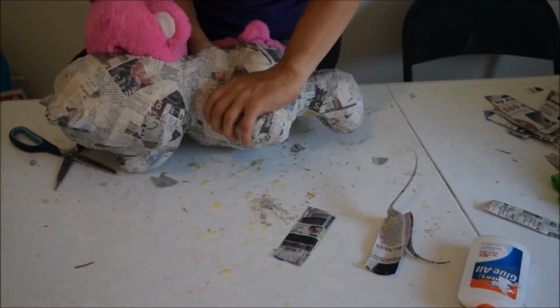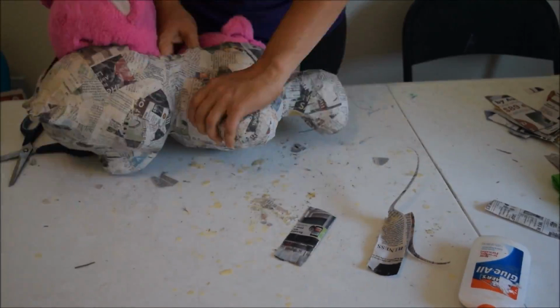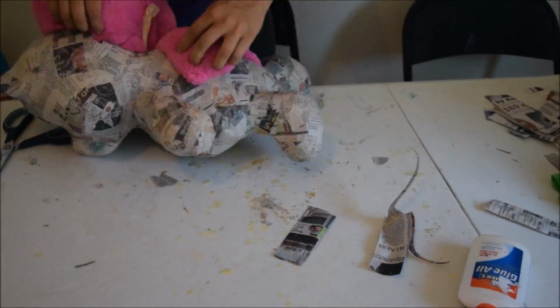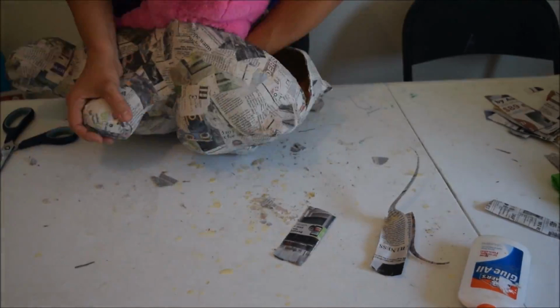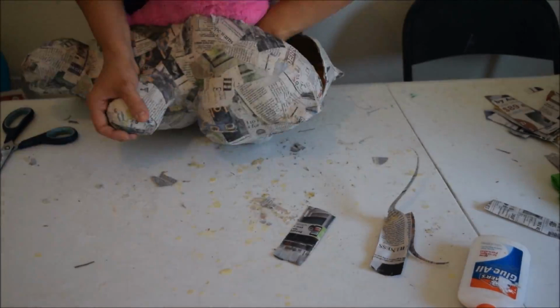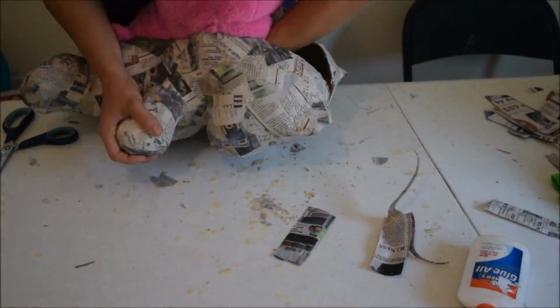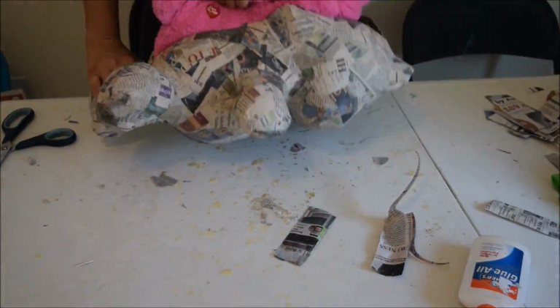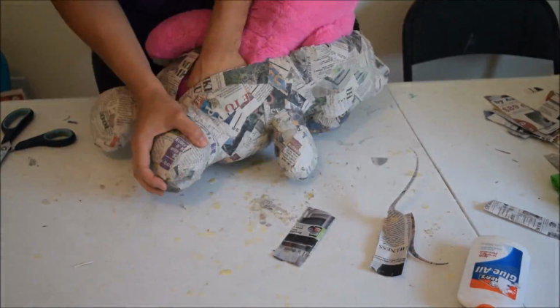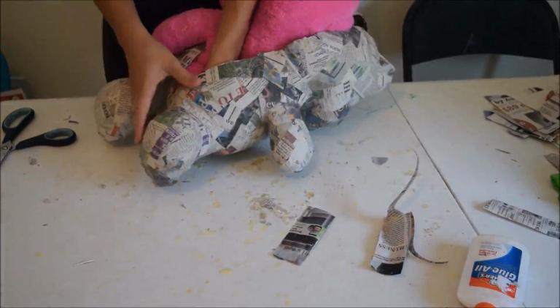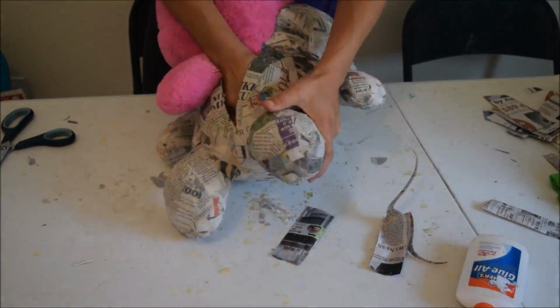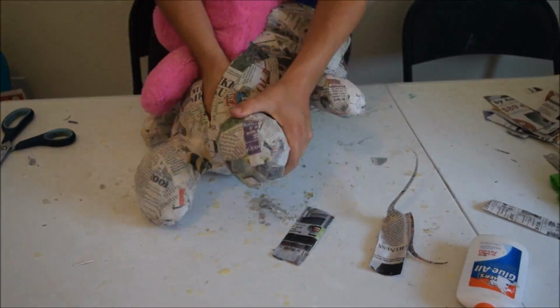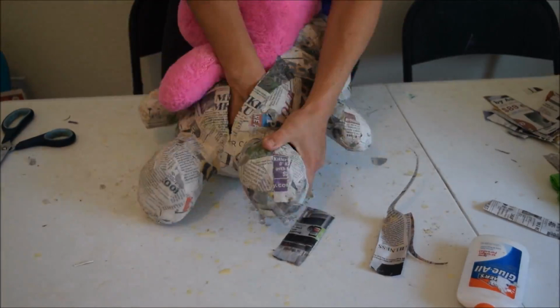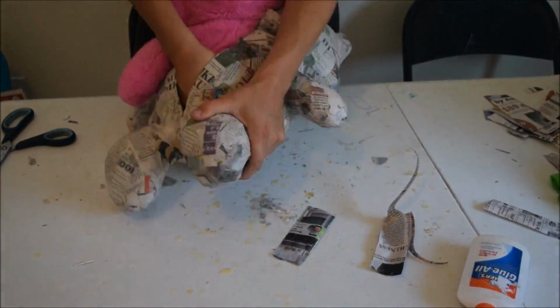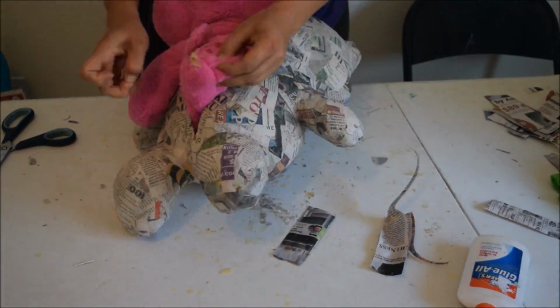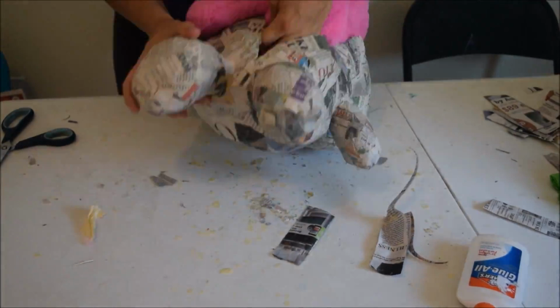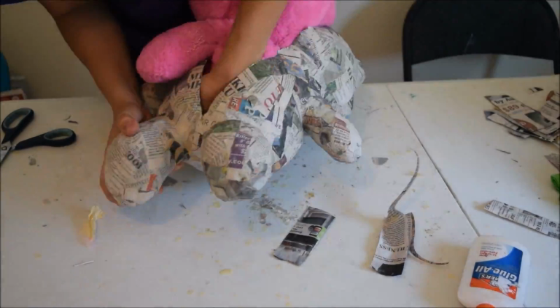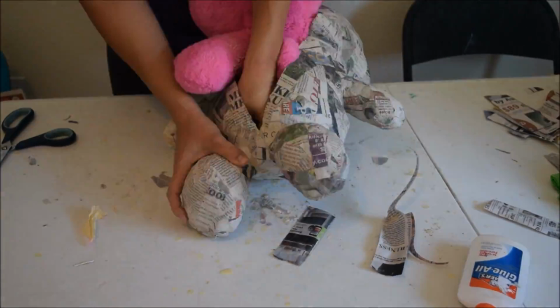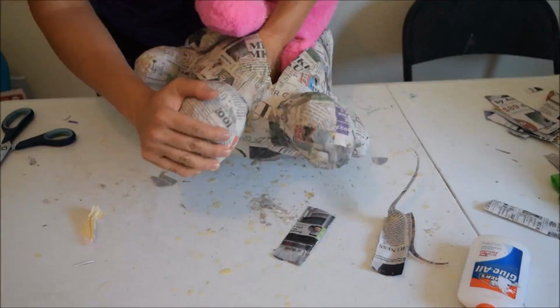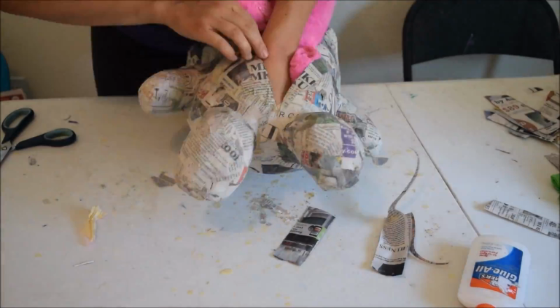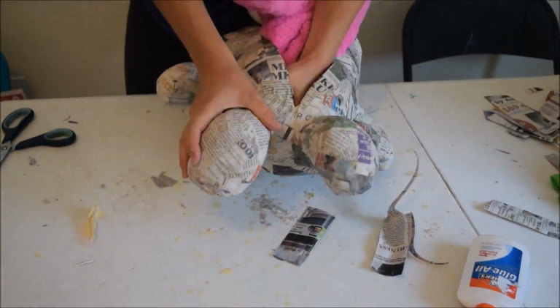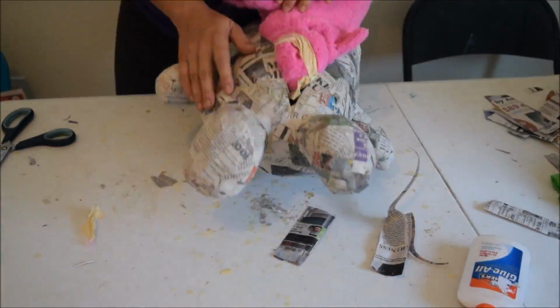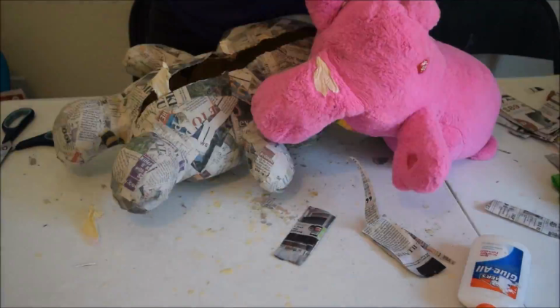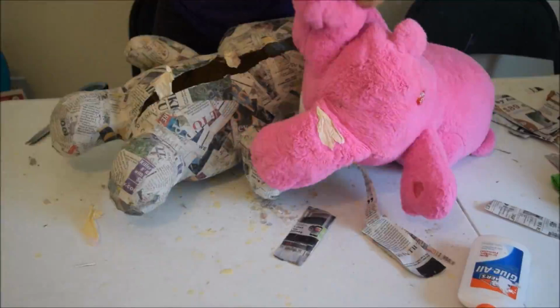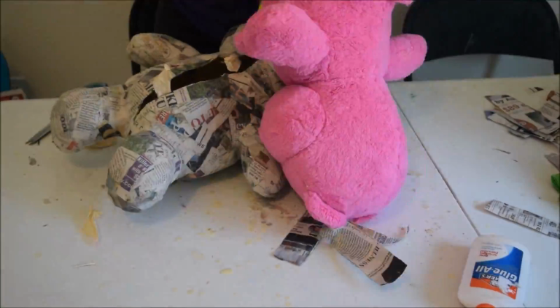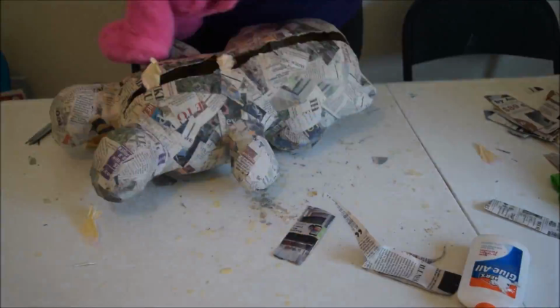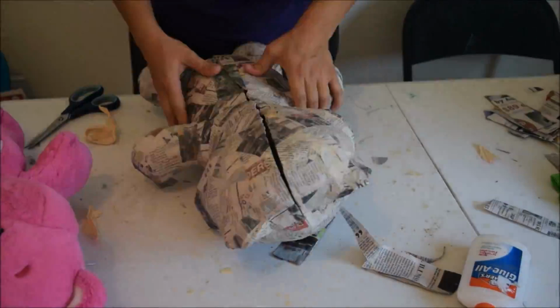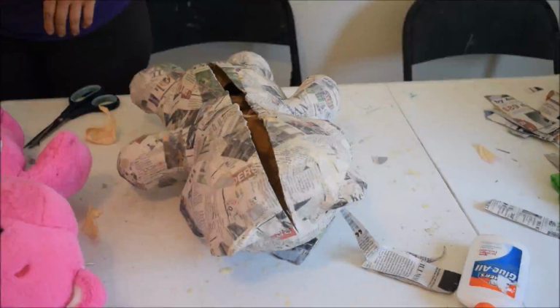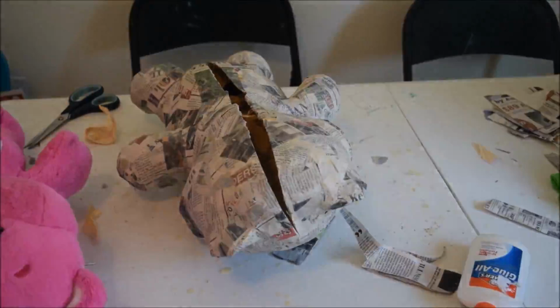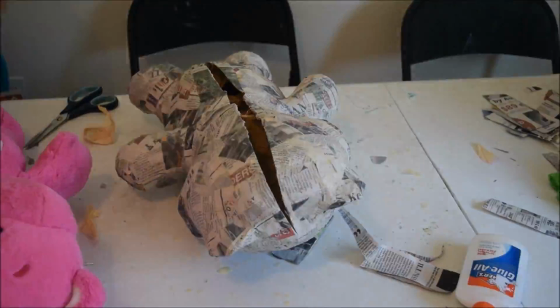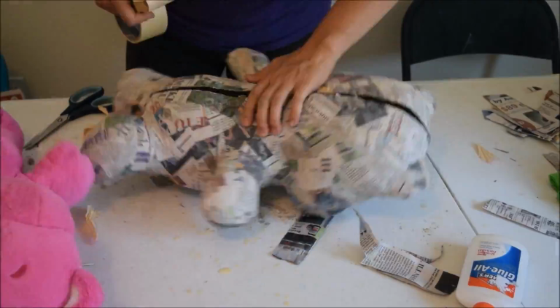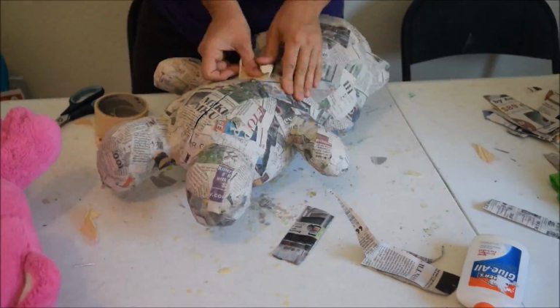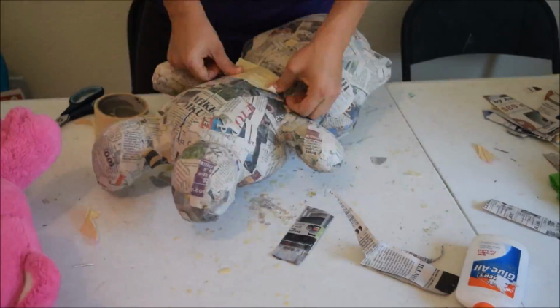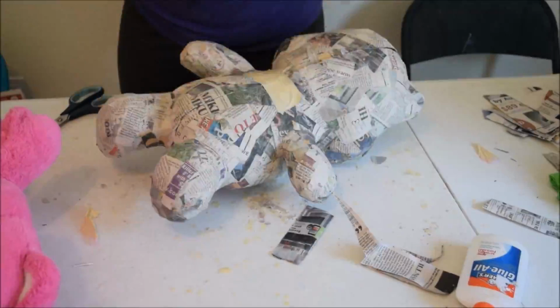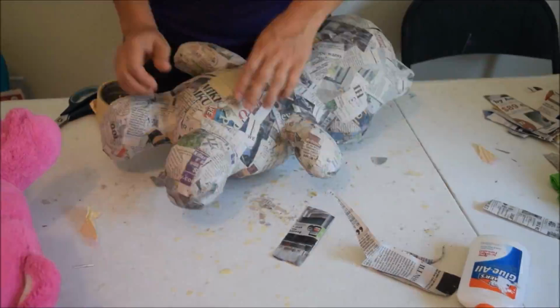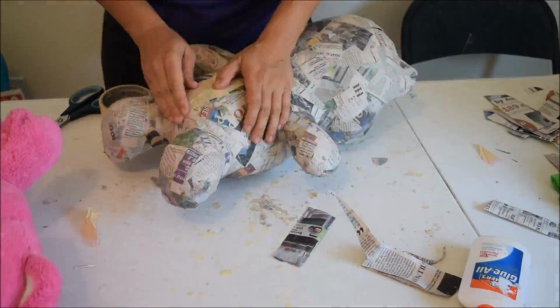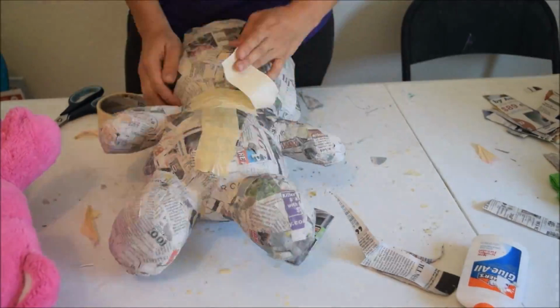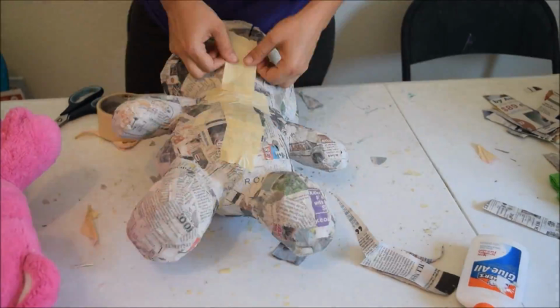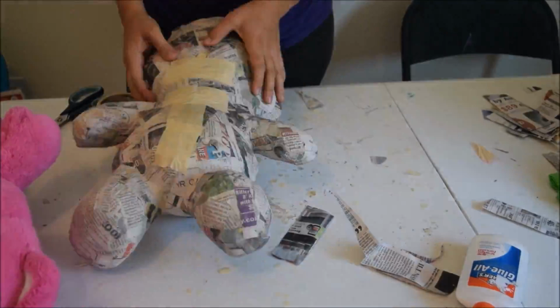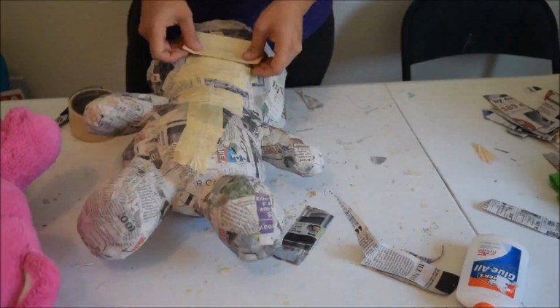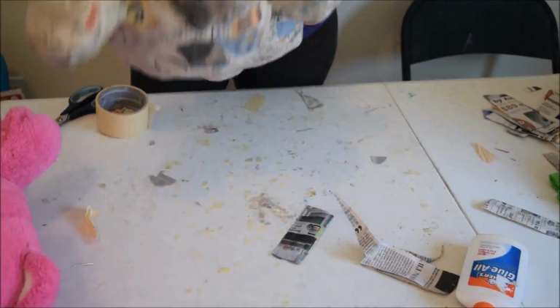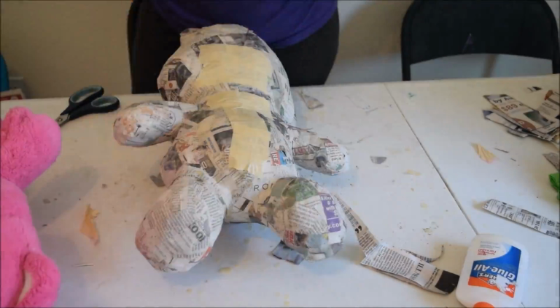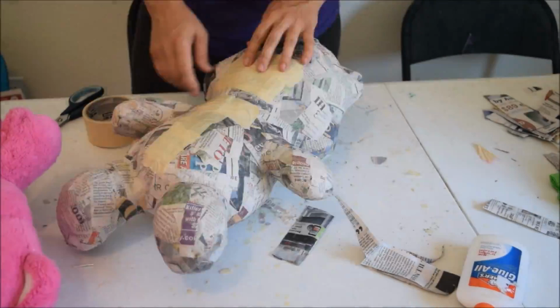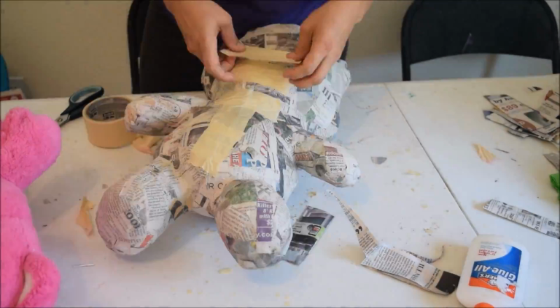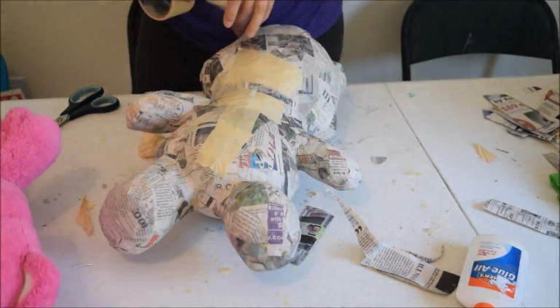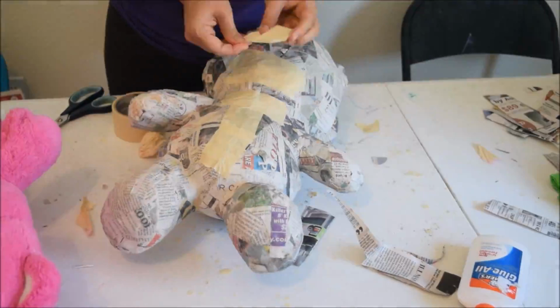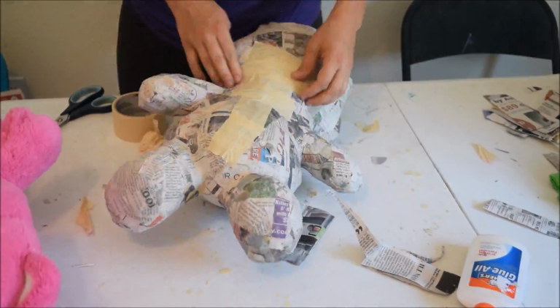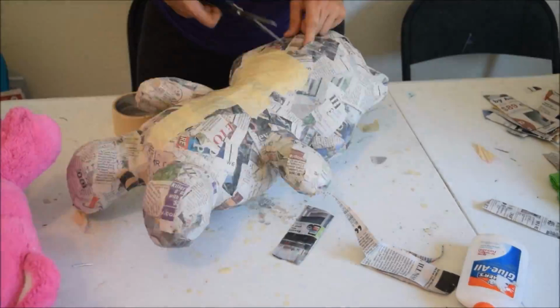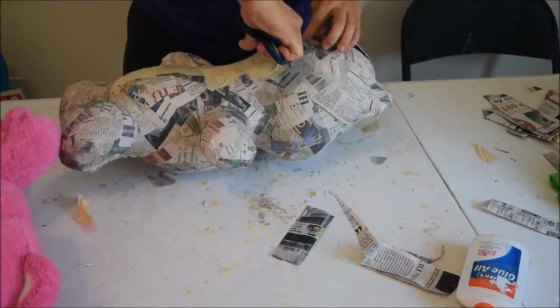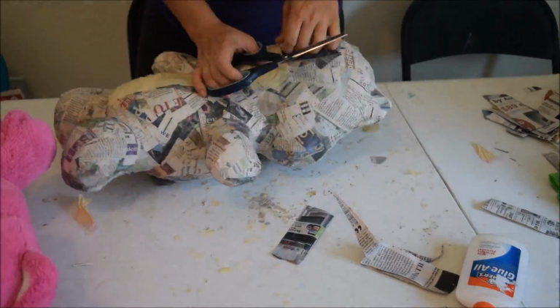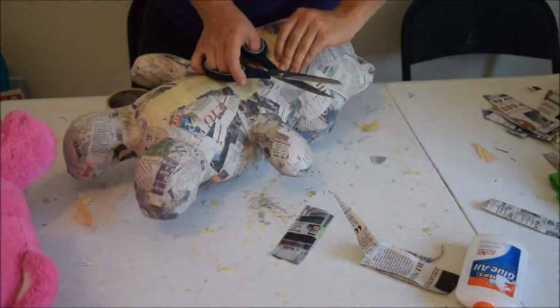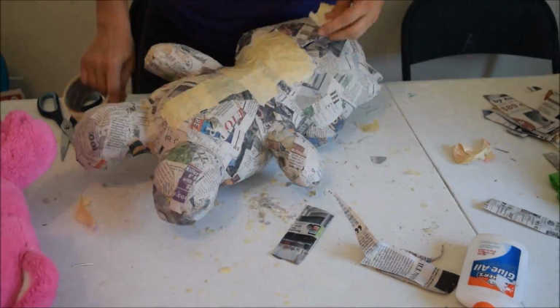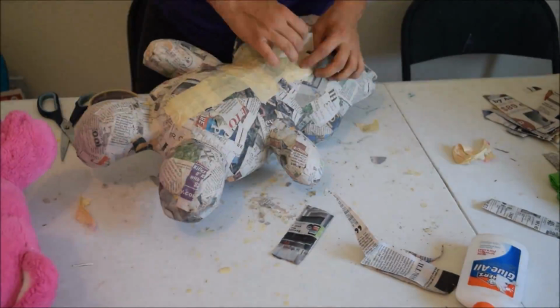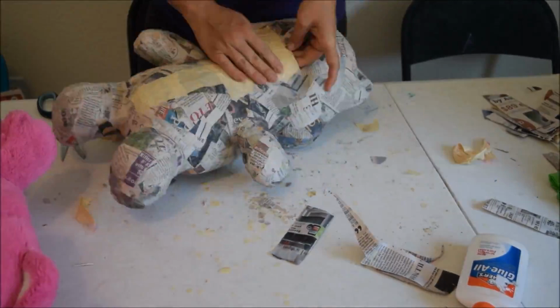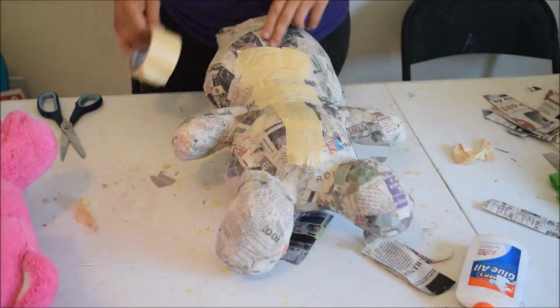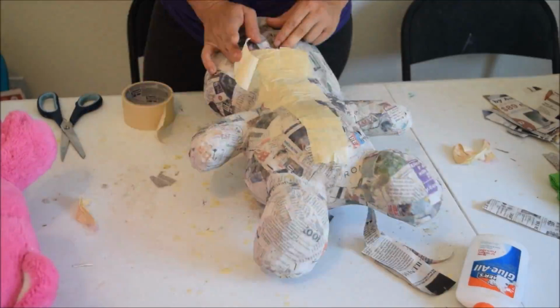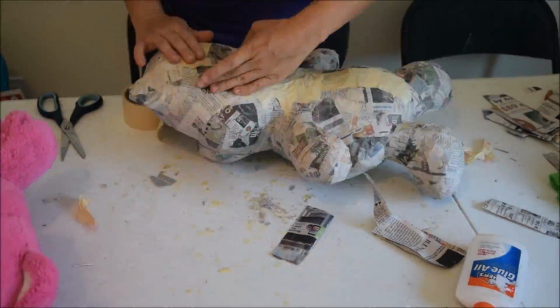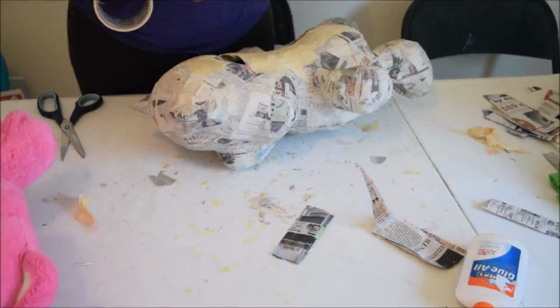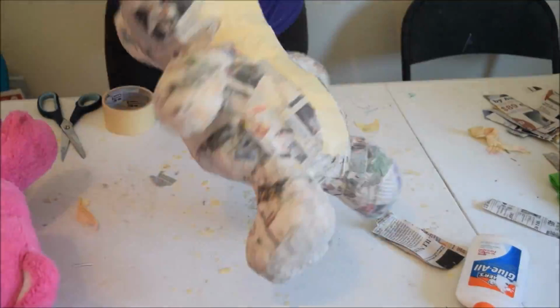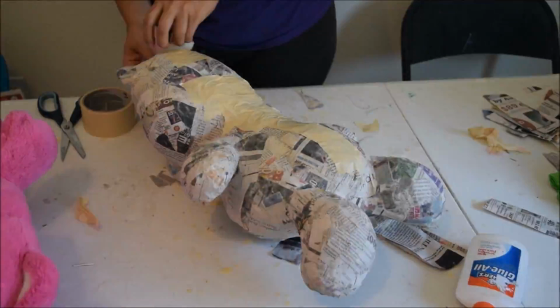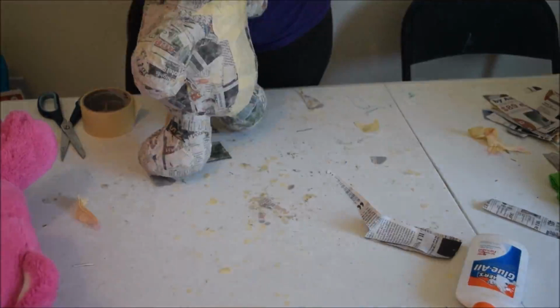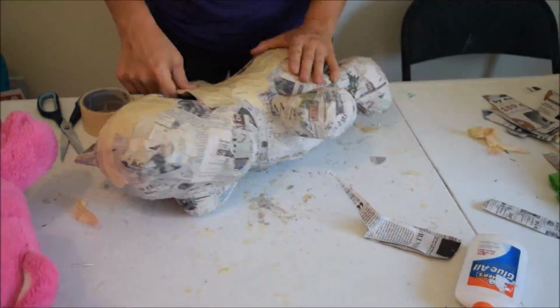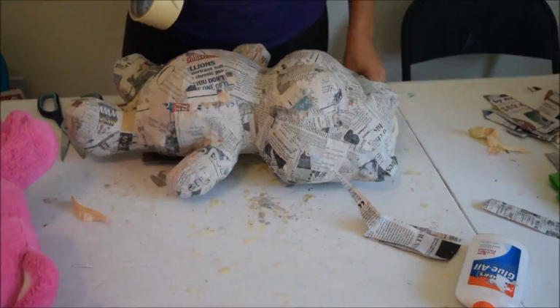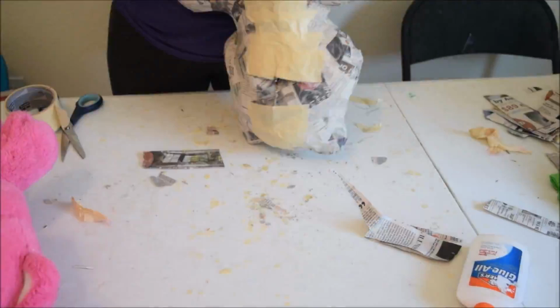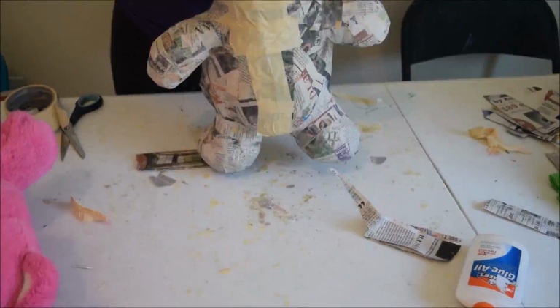Okay, now once the paper mache is dry, I'm cutting the bear out. And look — the bear has no damage.